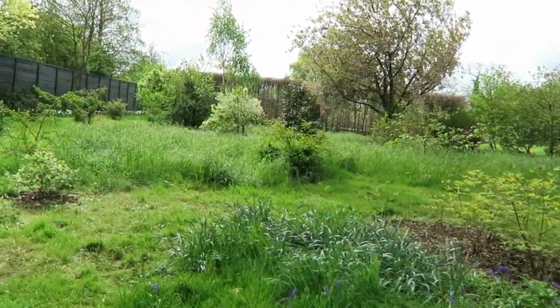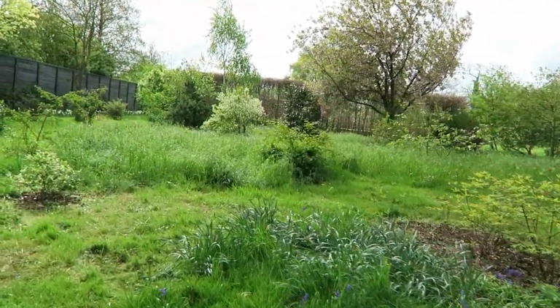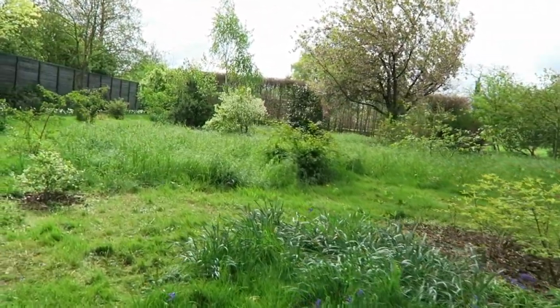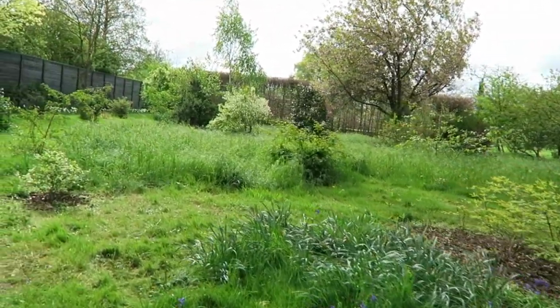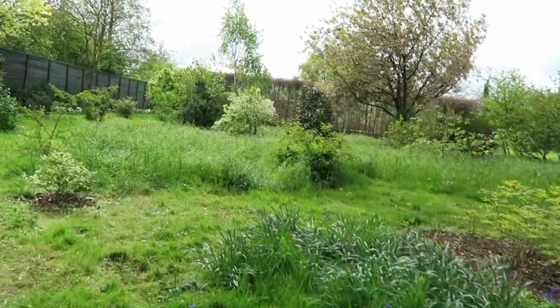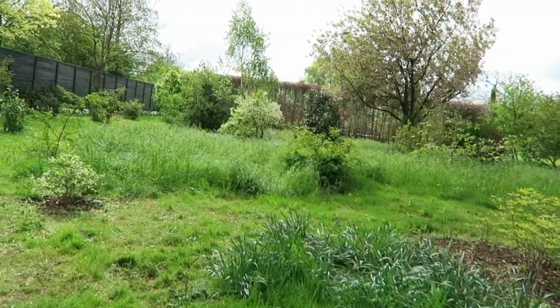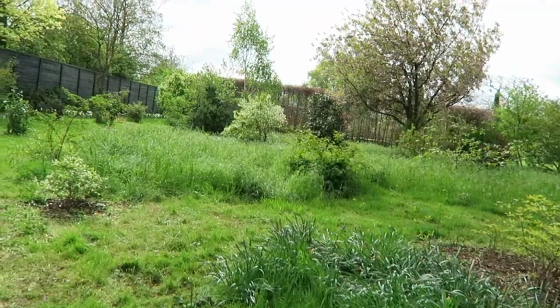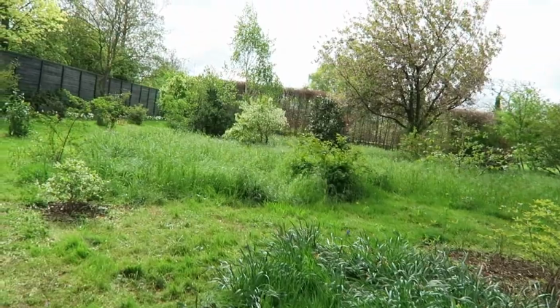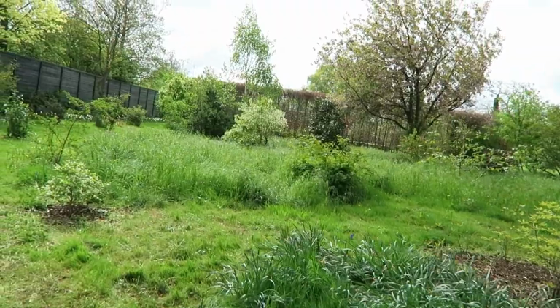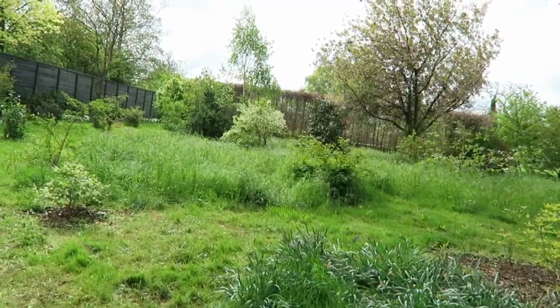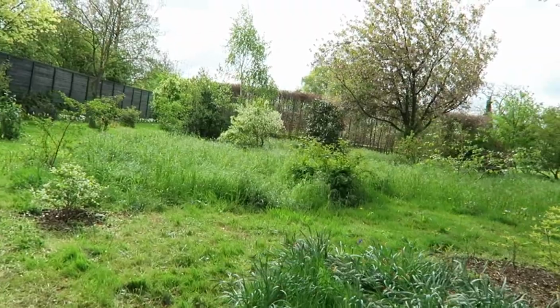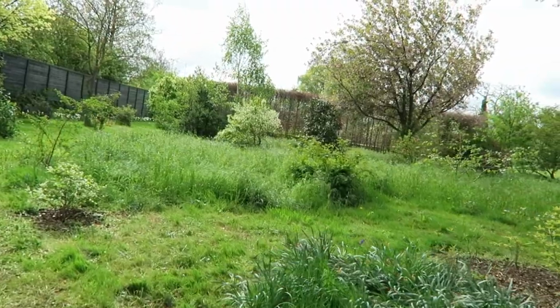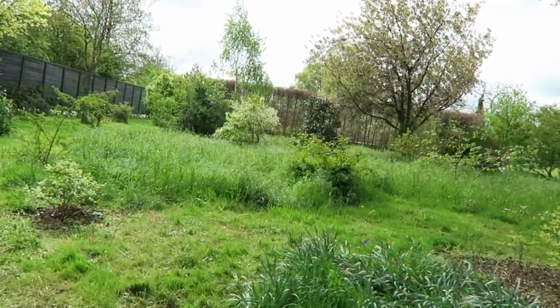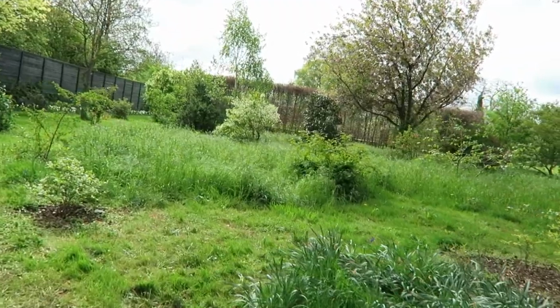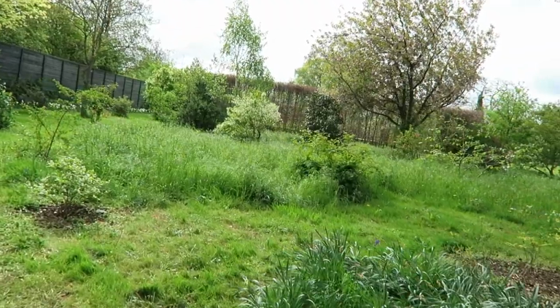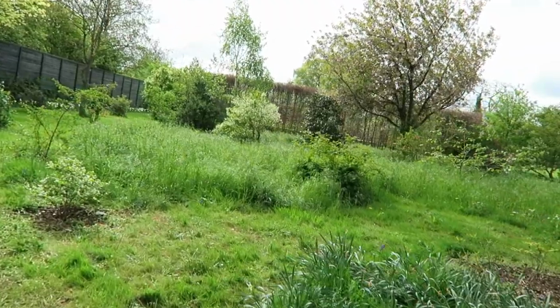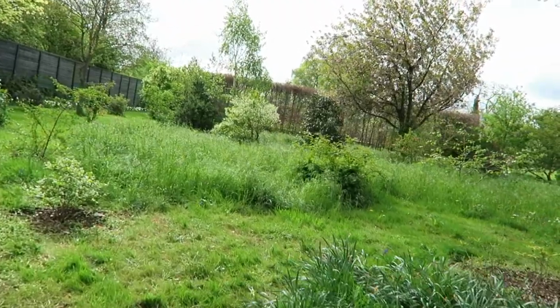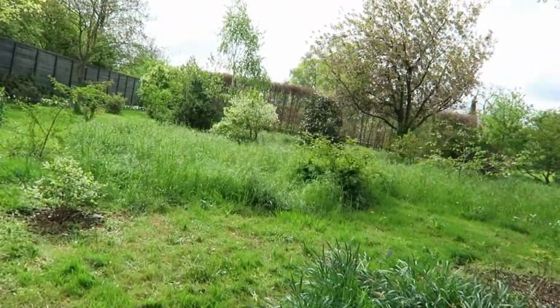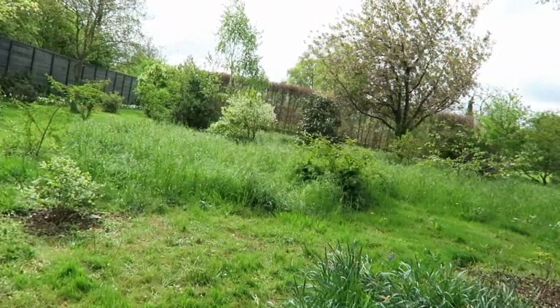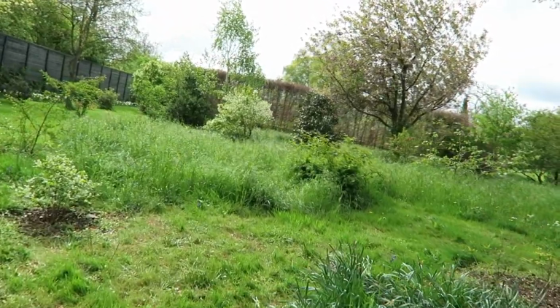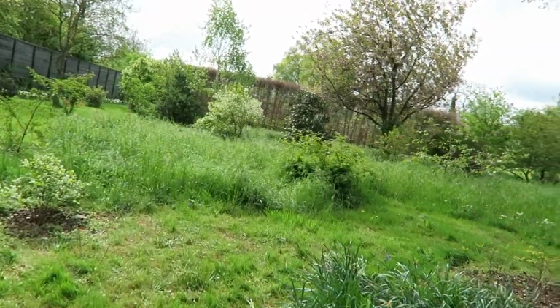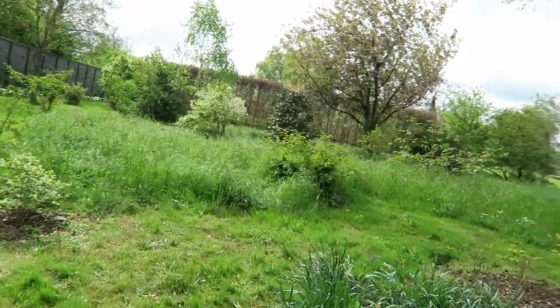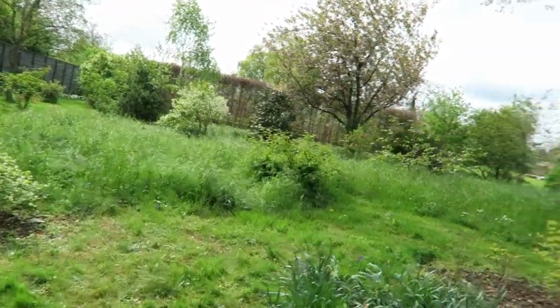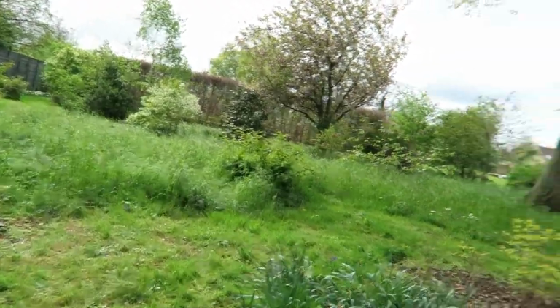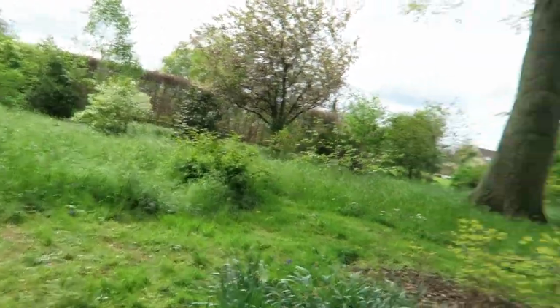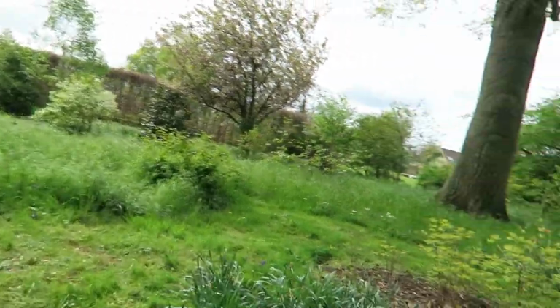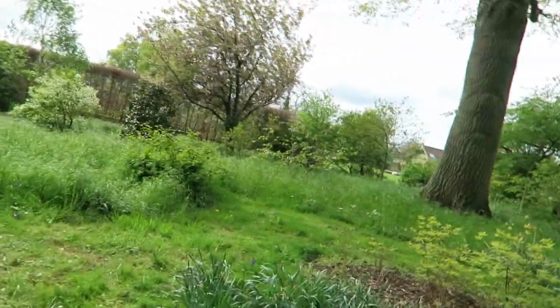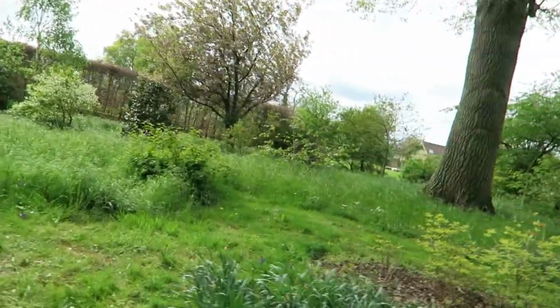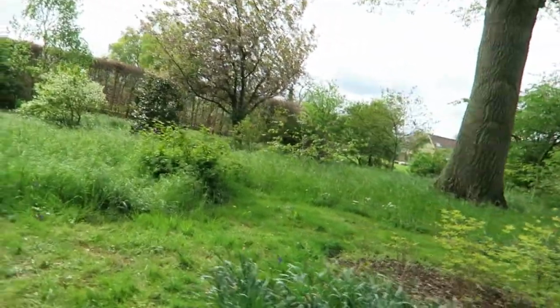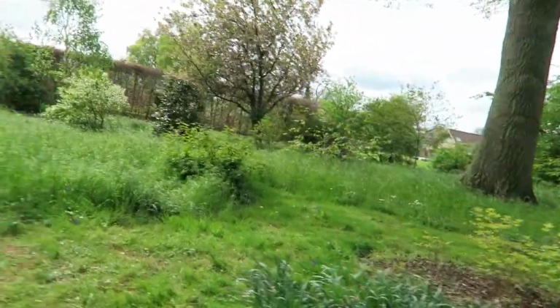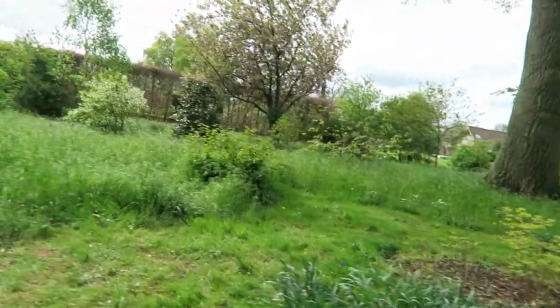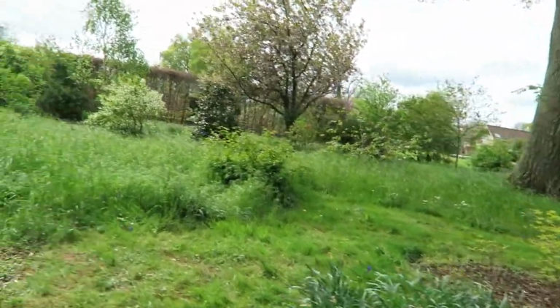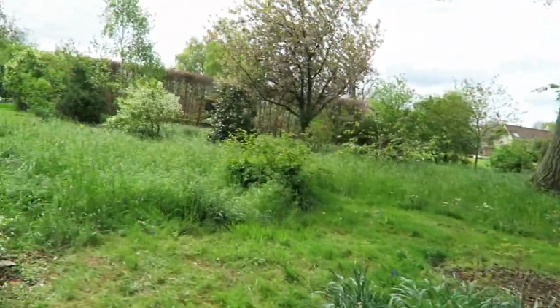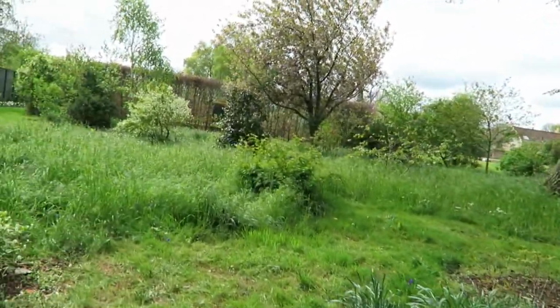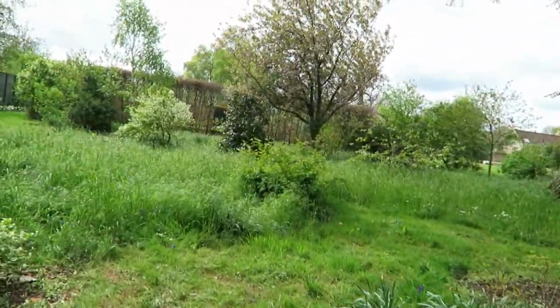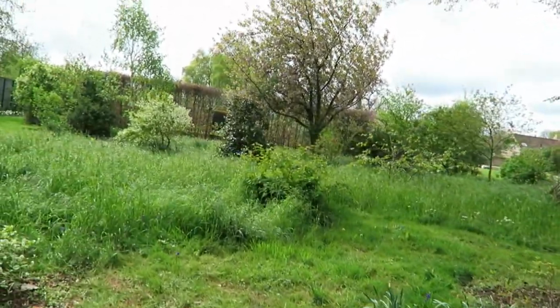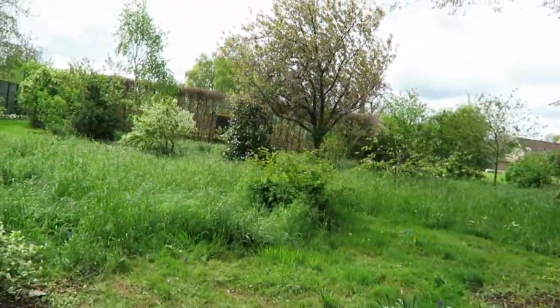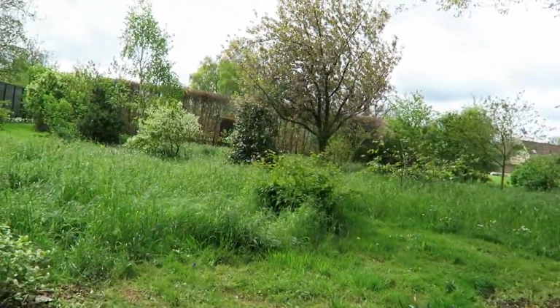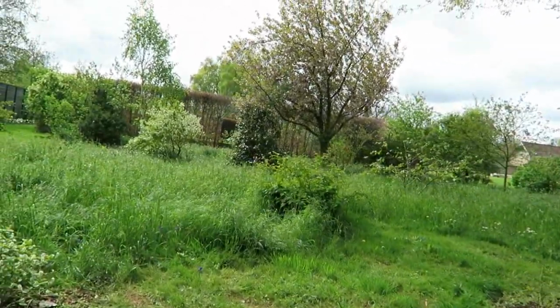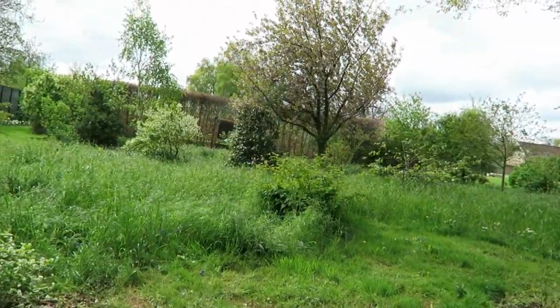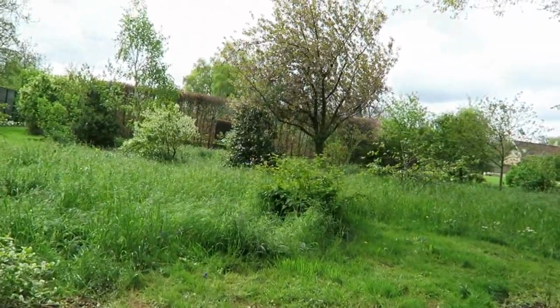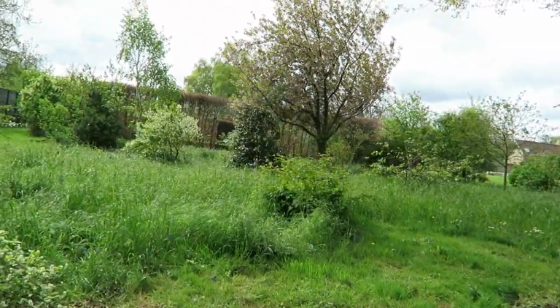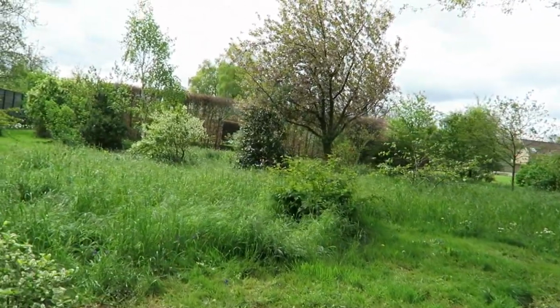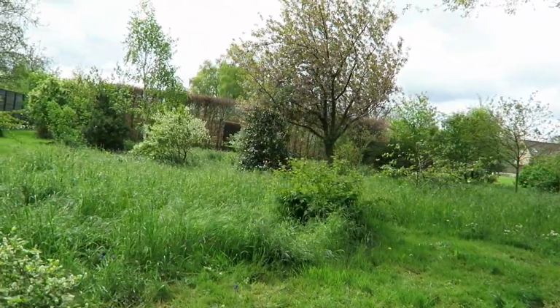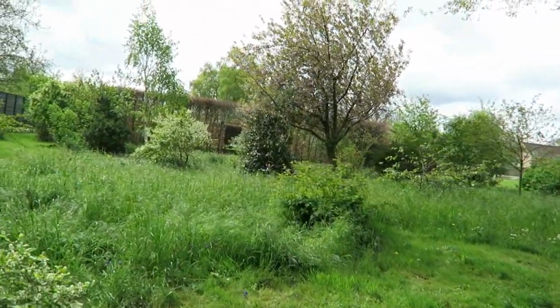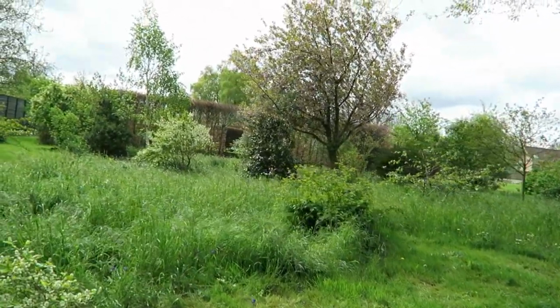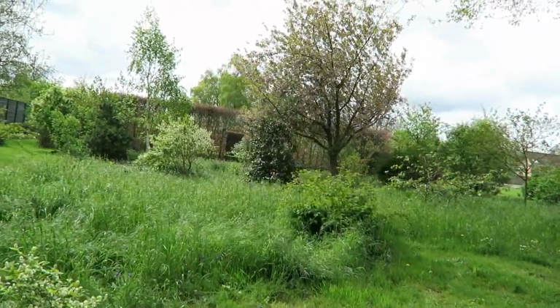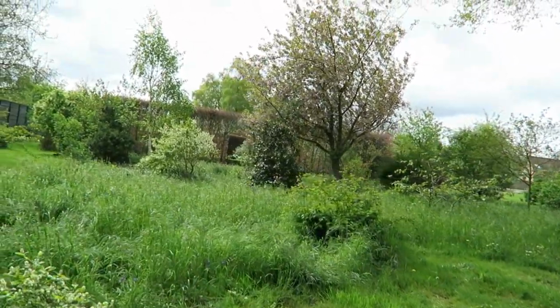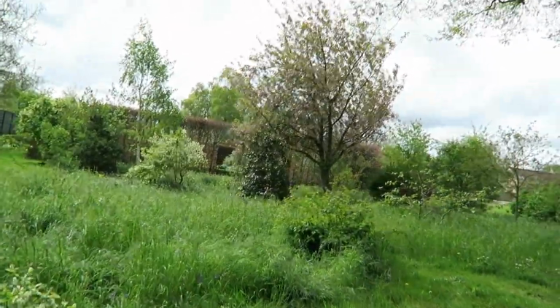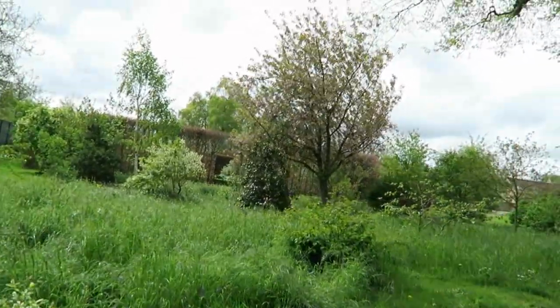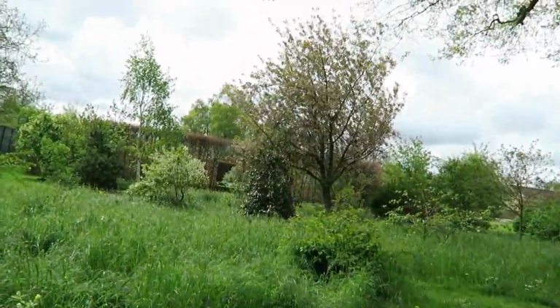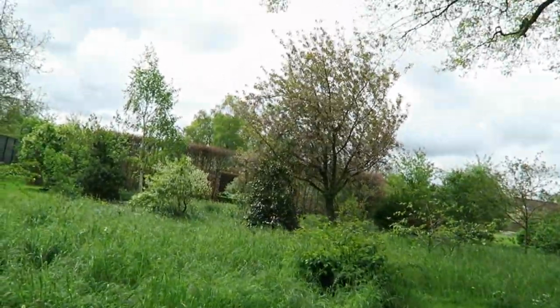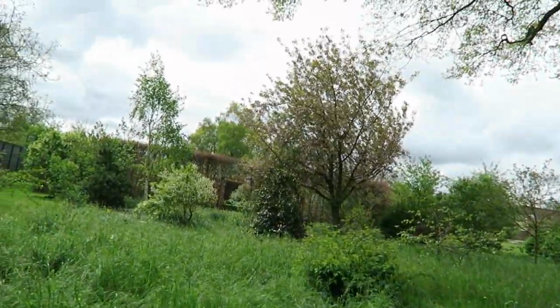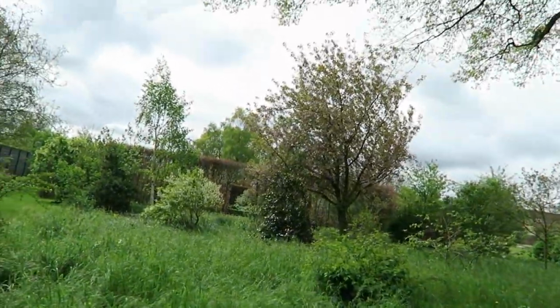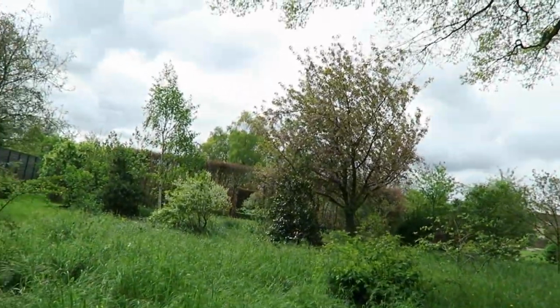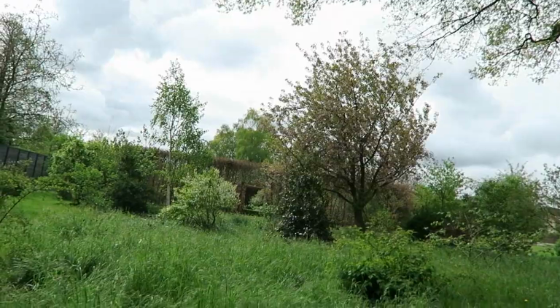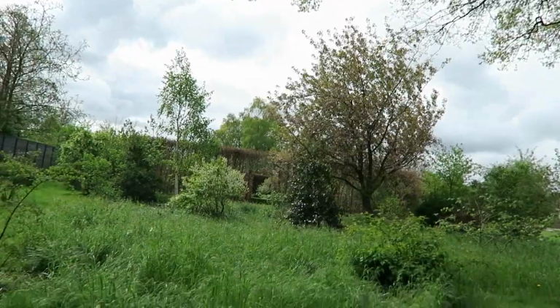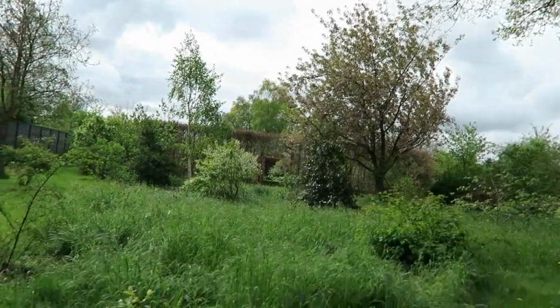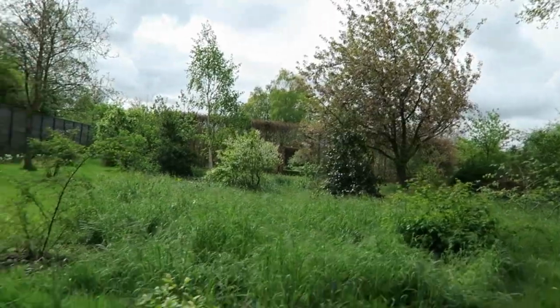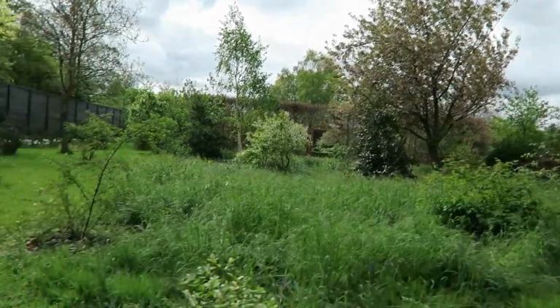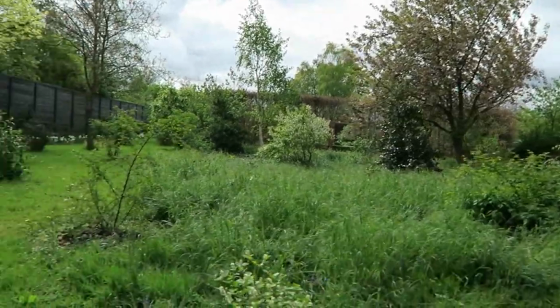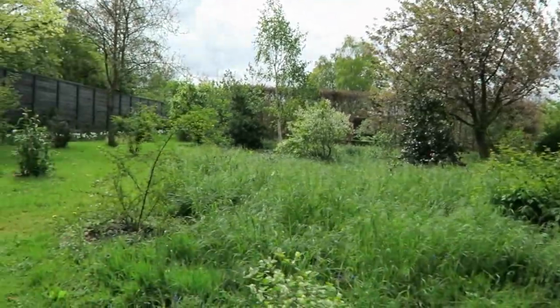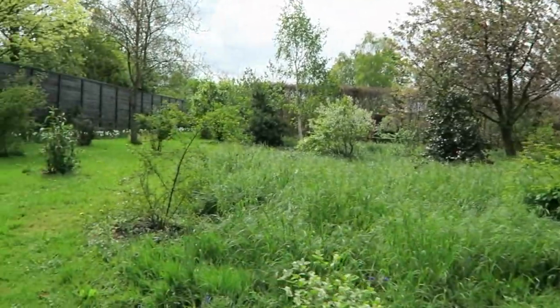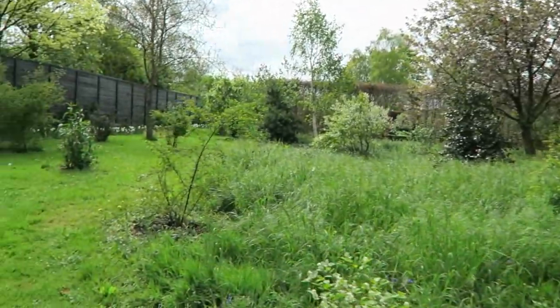That's where all the daffodils were. You can see a magnolia - a purple one there. Cherry's over now.